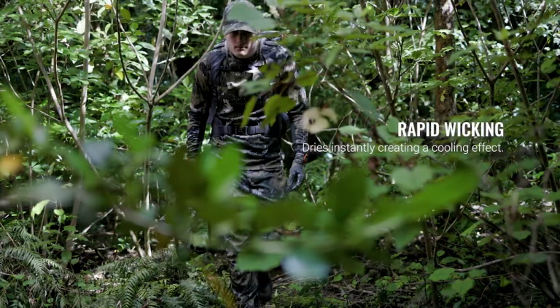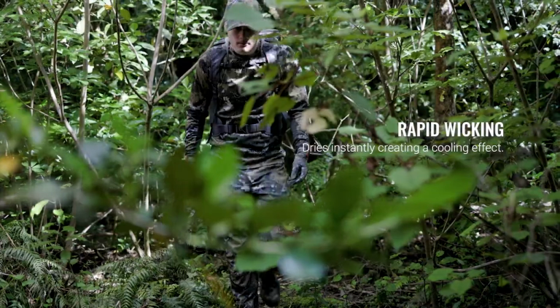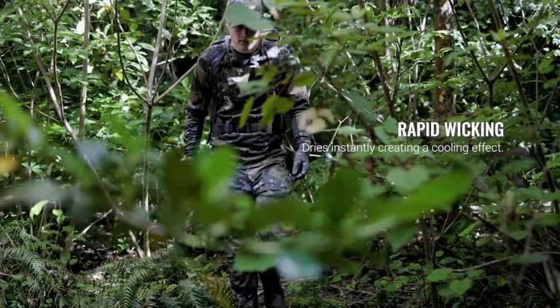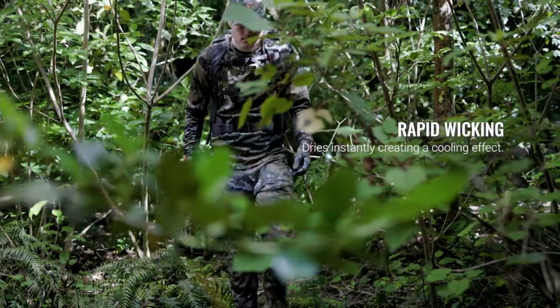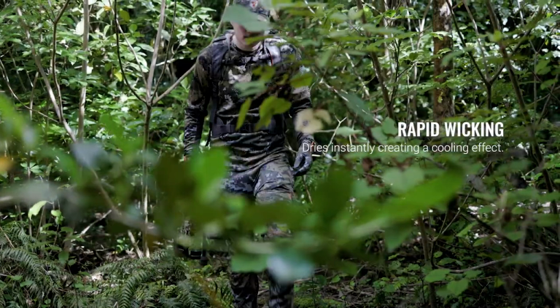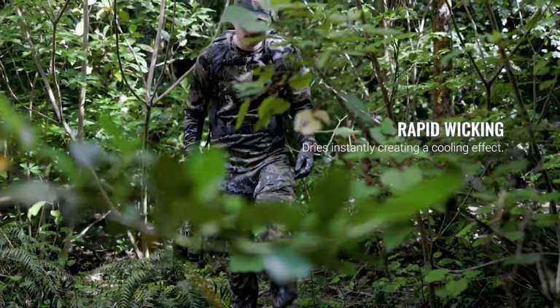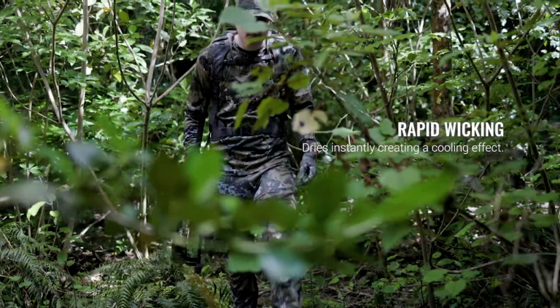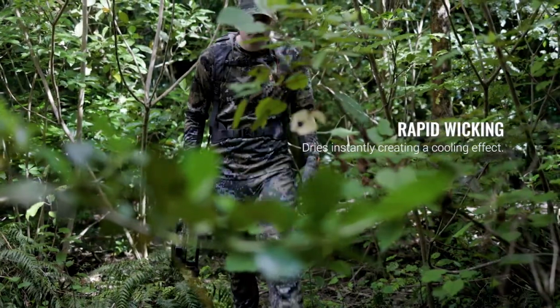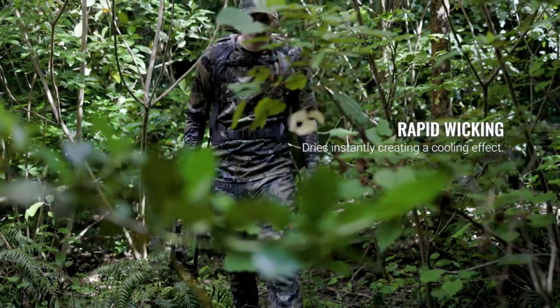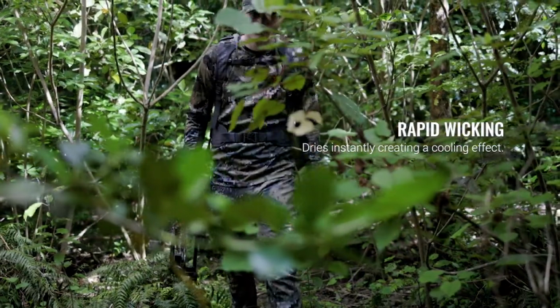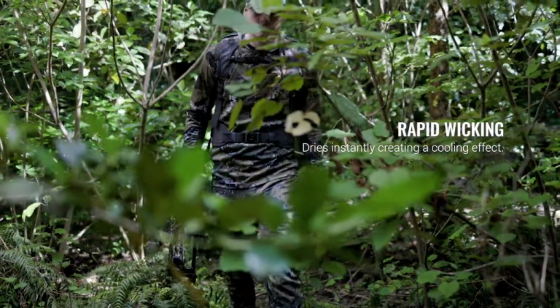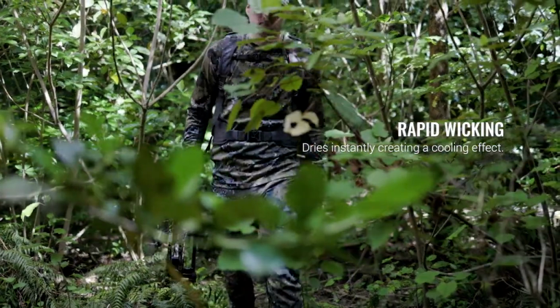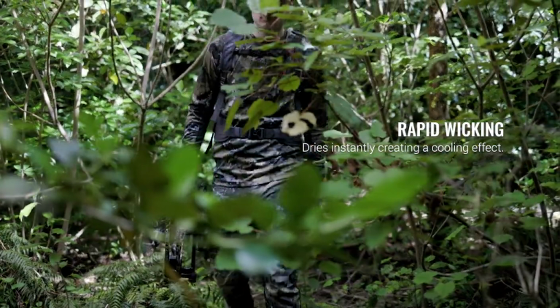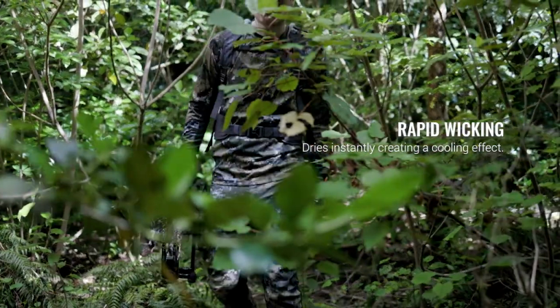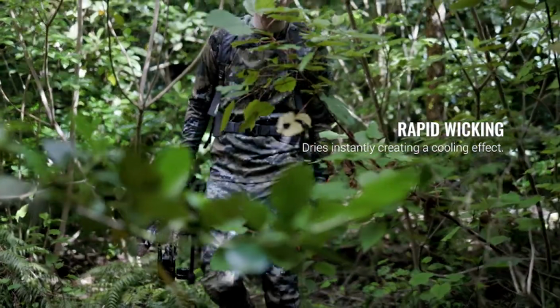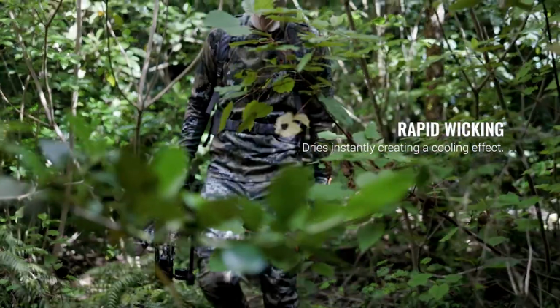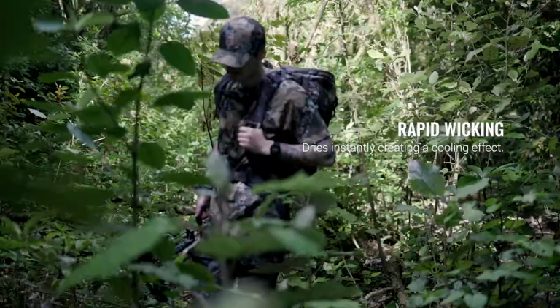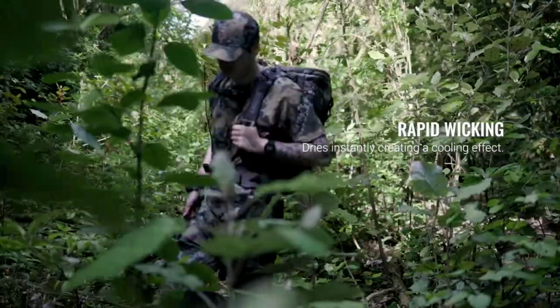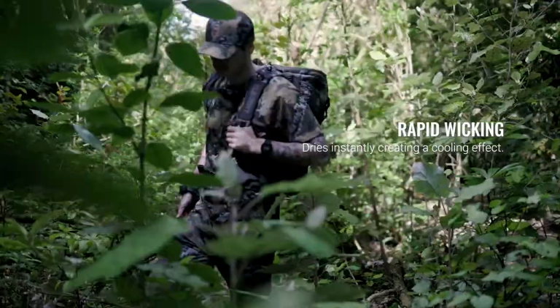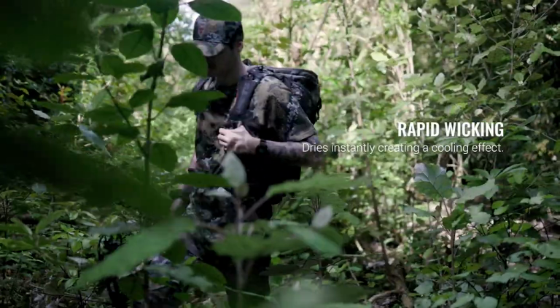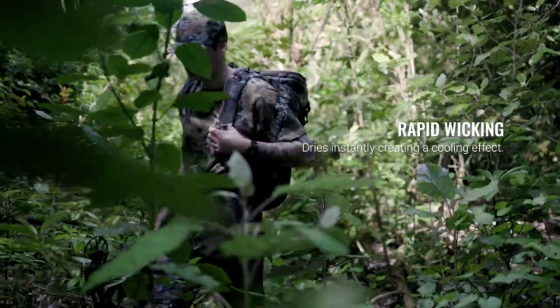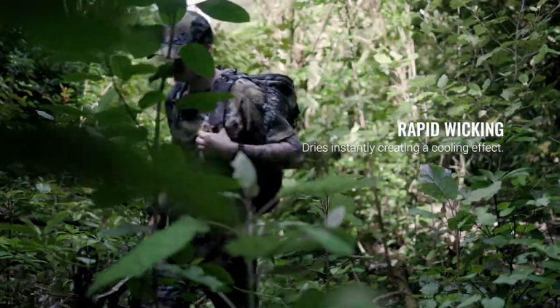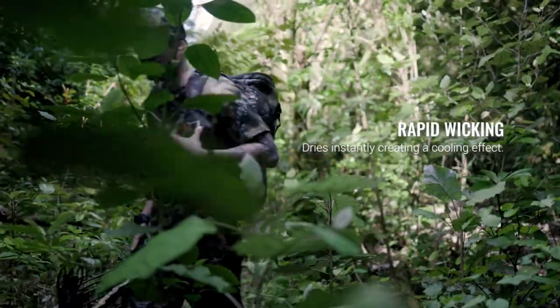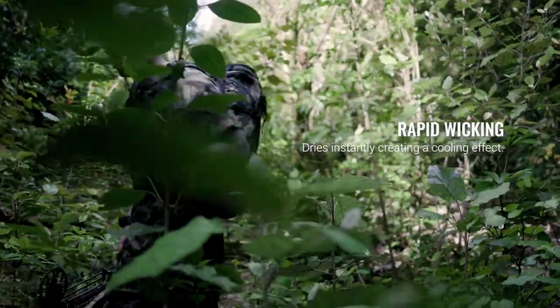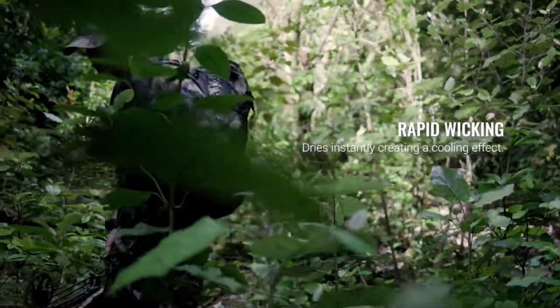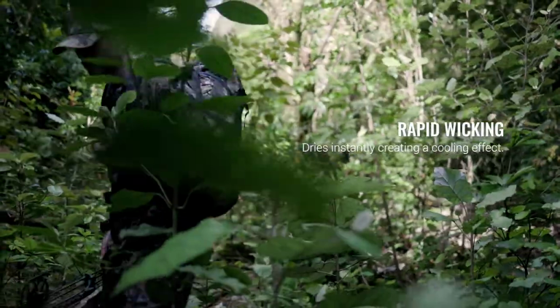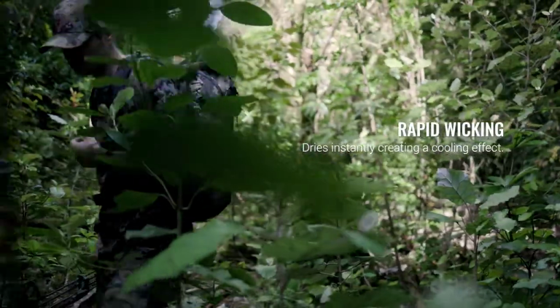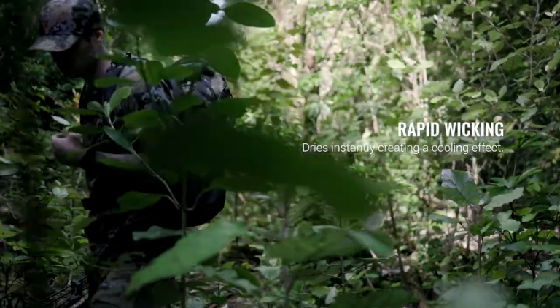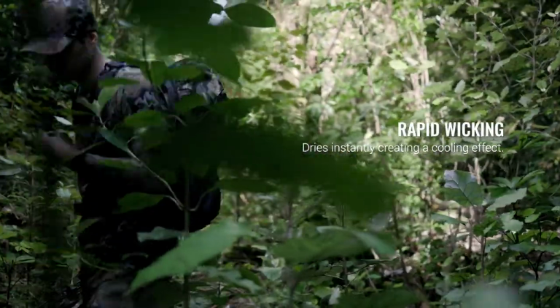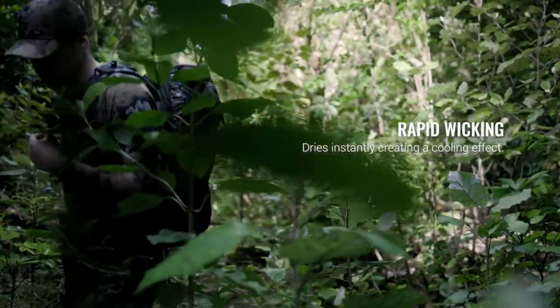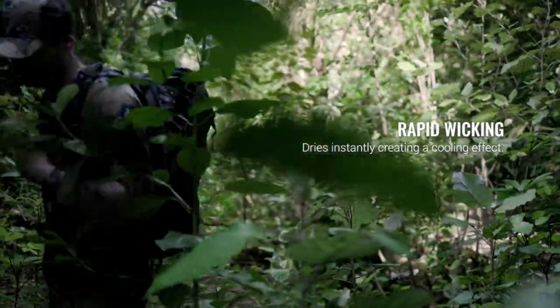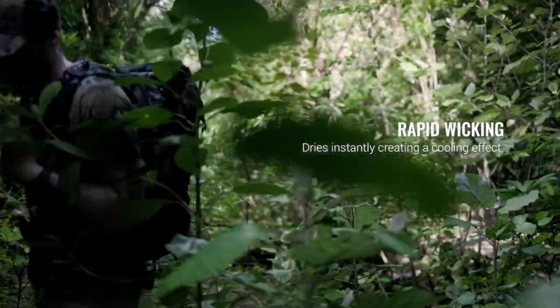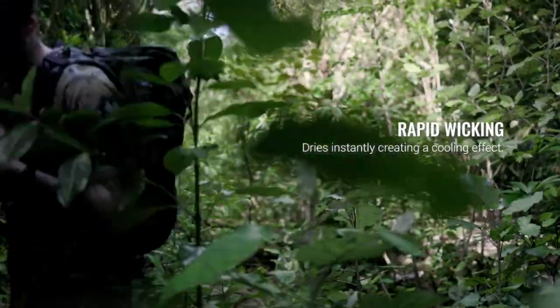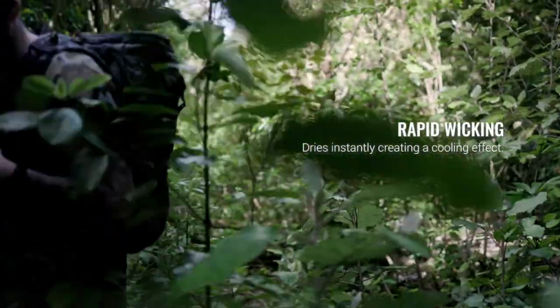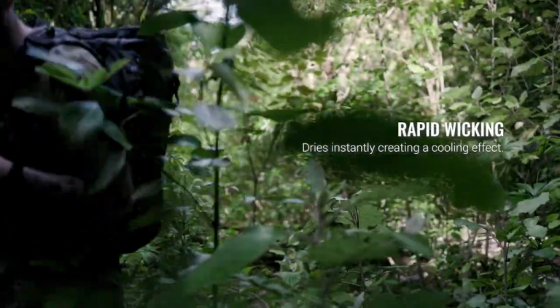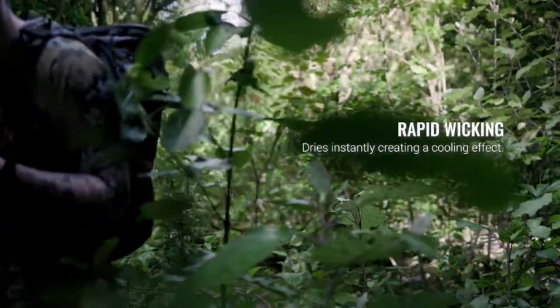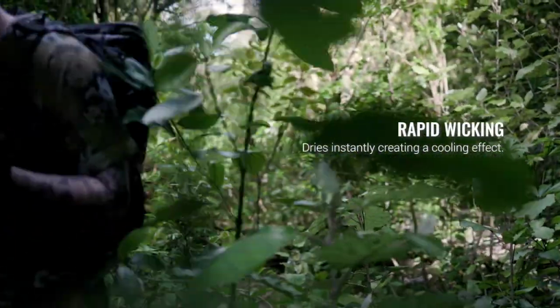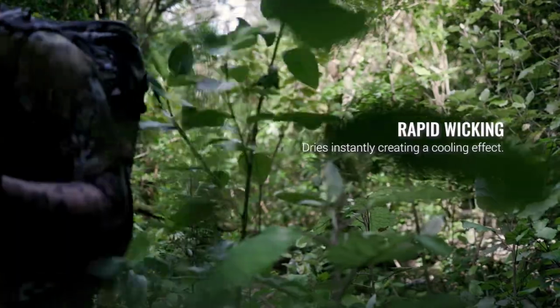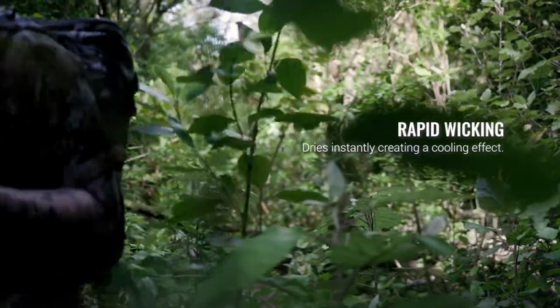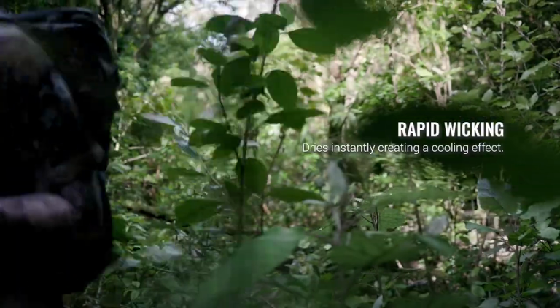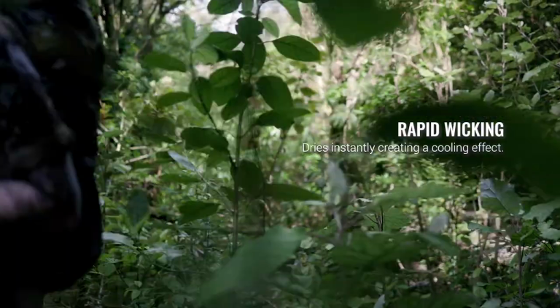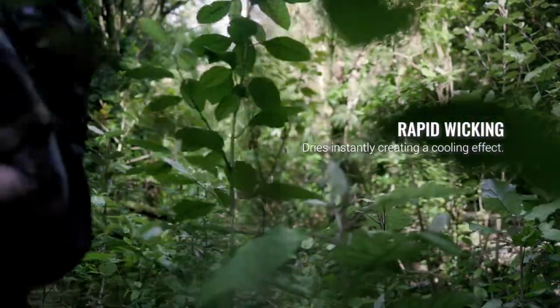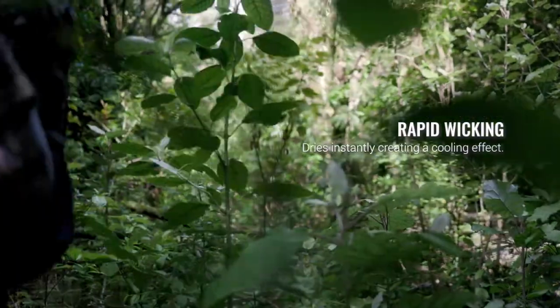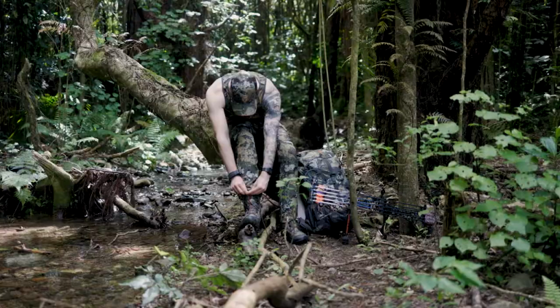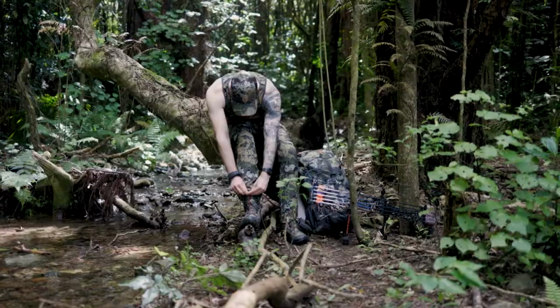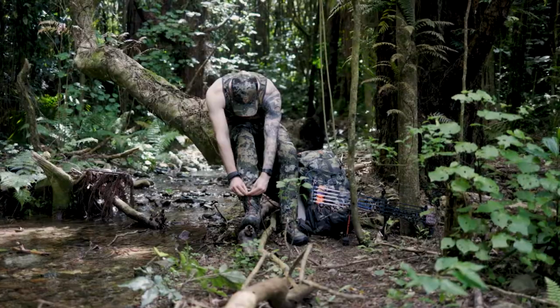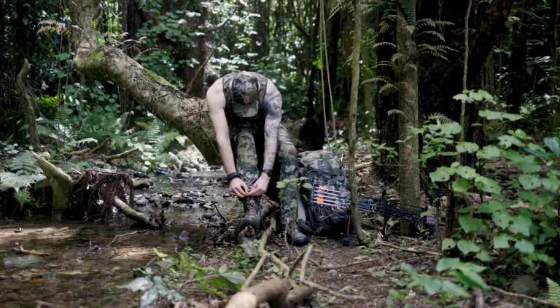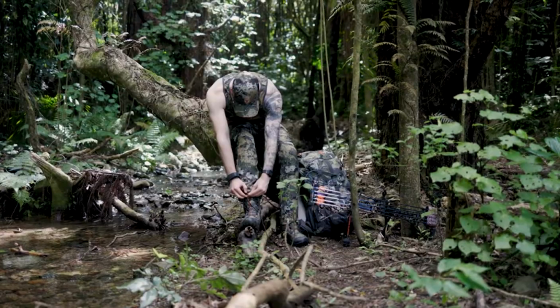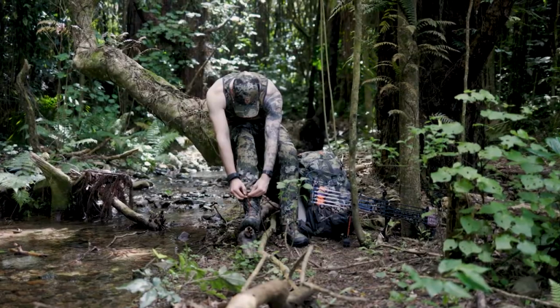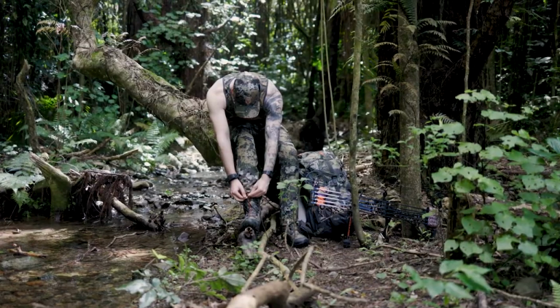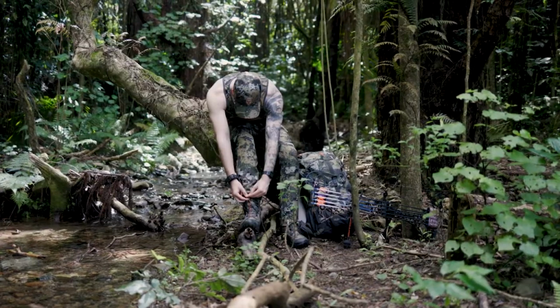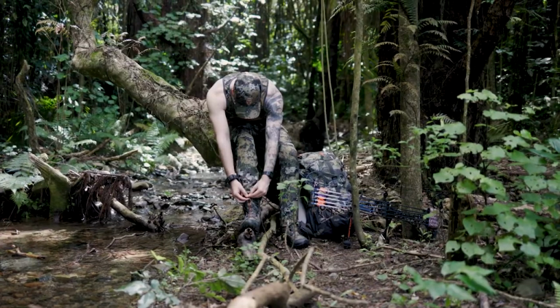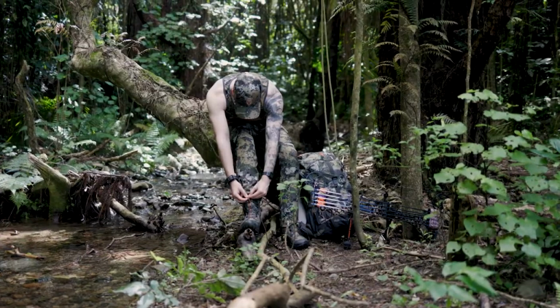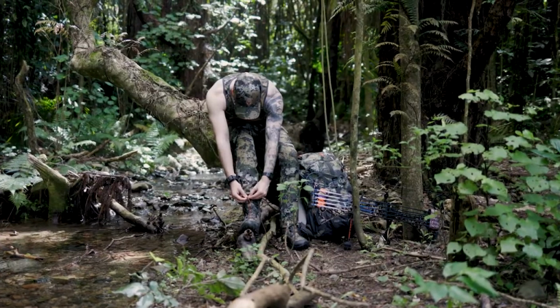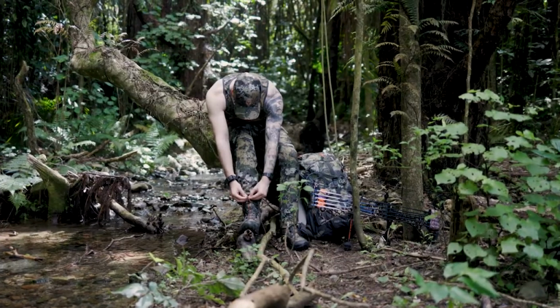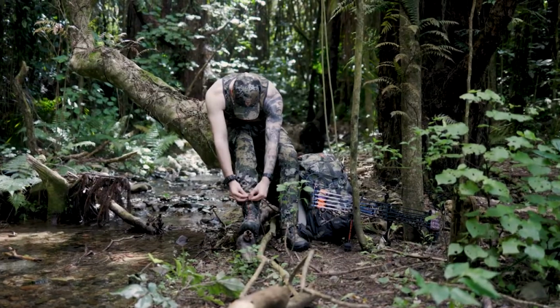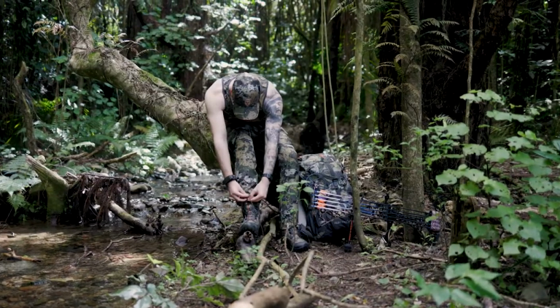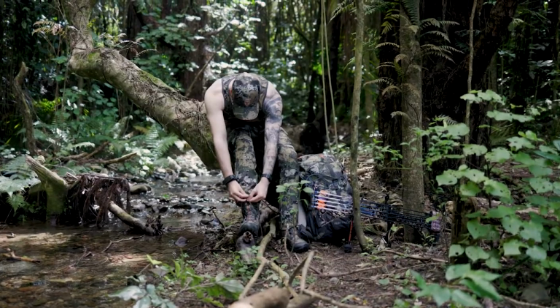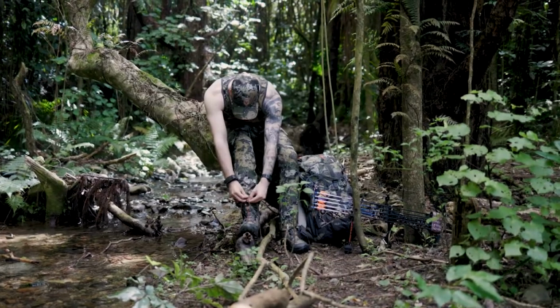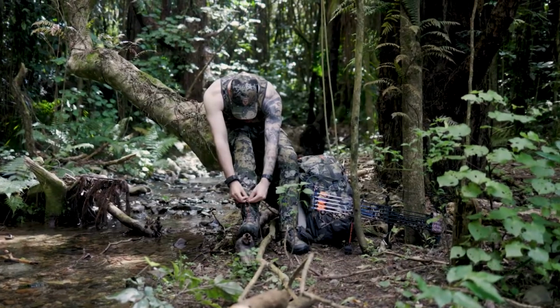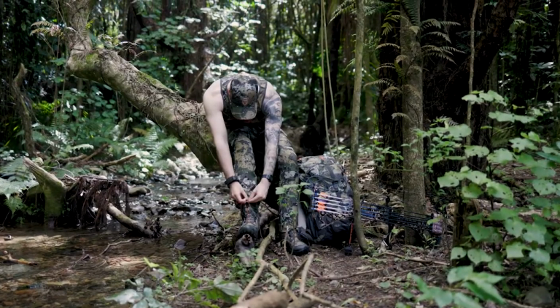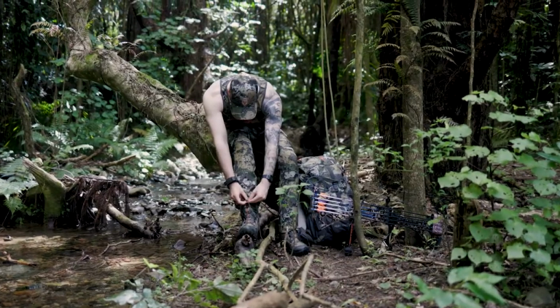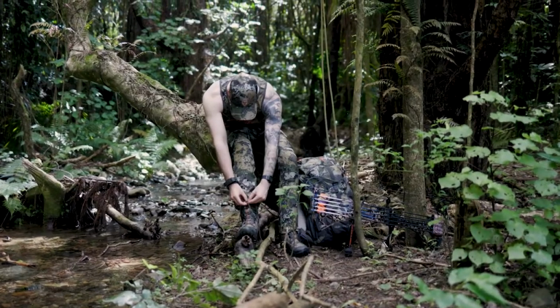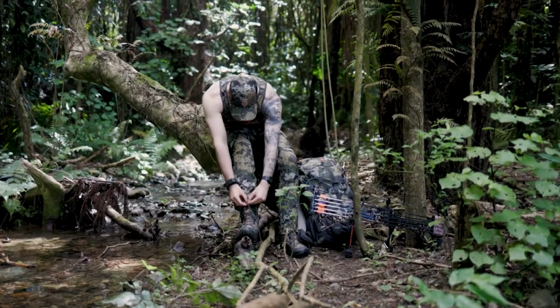Wicking sweat away from the body as quickly as possible is the key to comfort on the hill. The Eclipse range is unrivalled in this area.